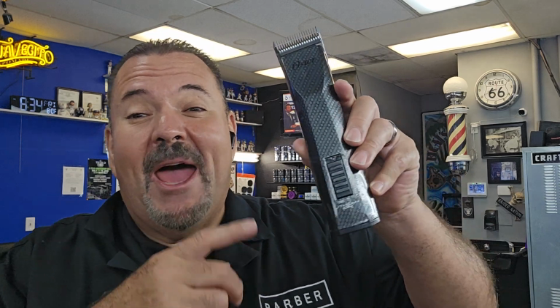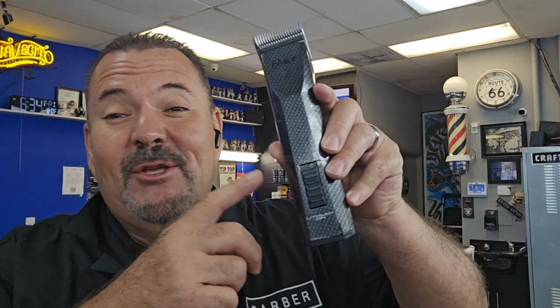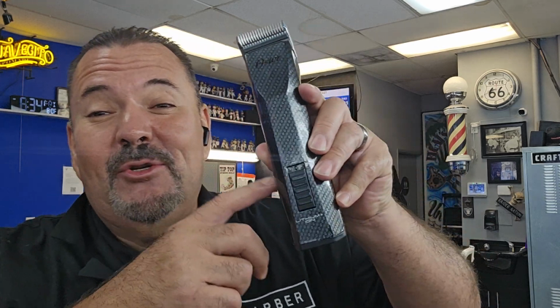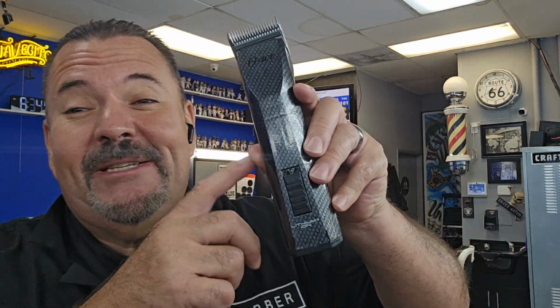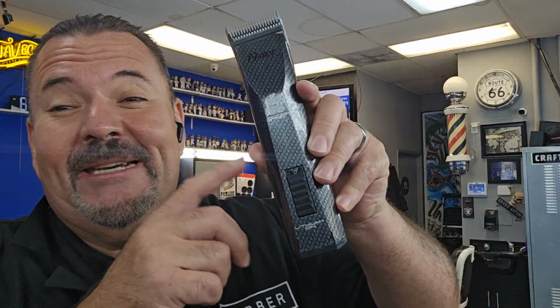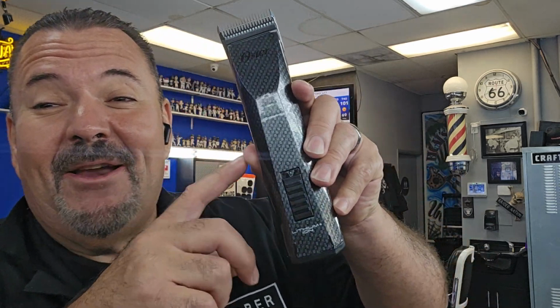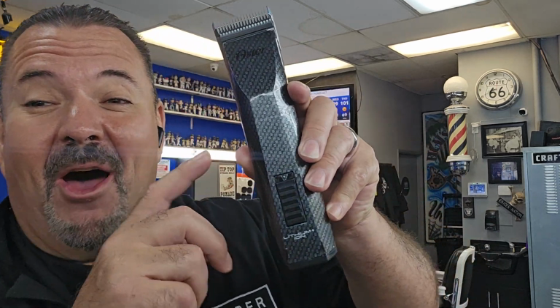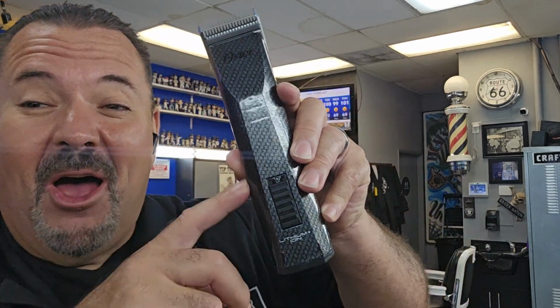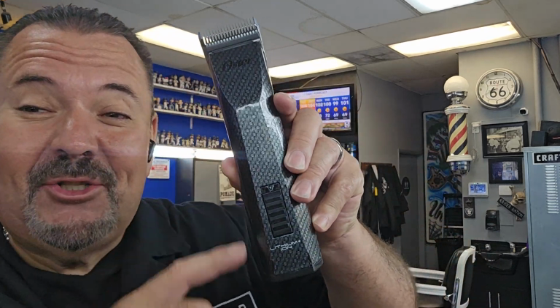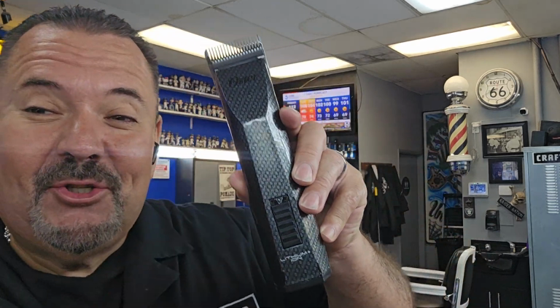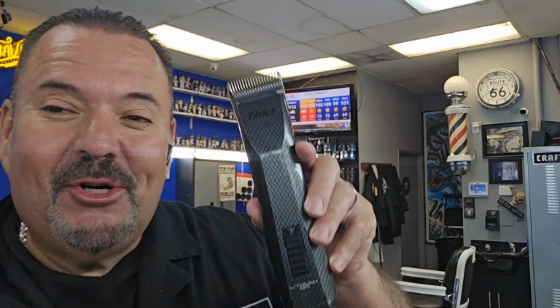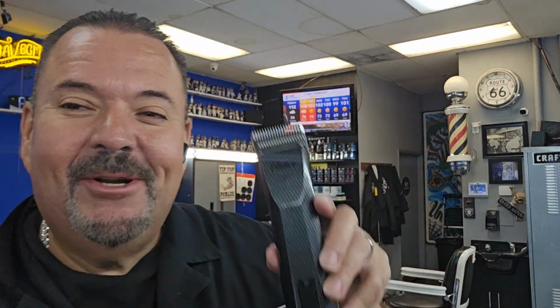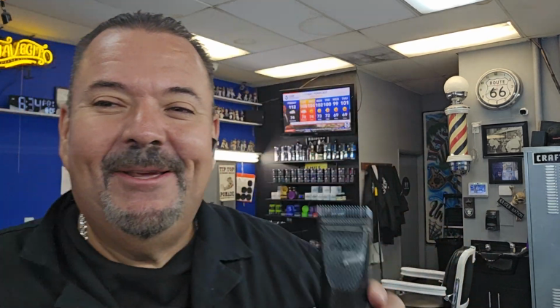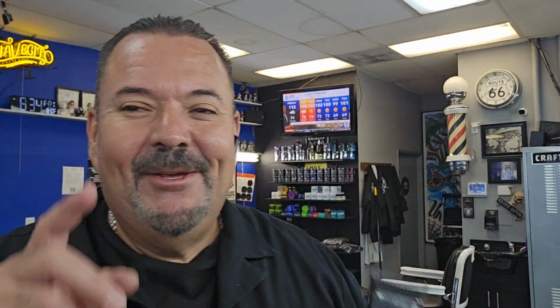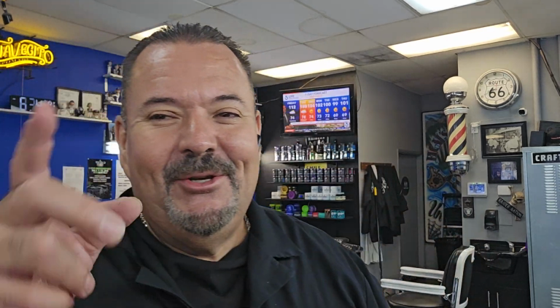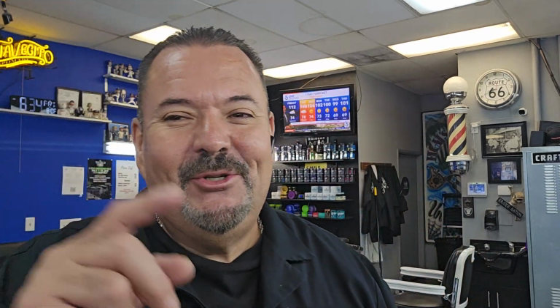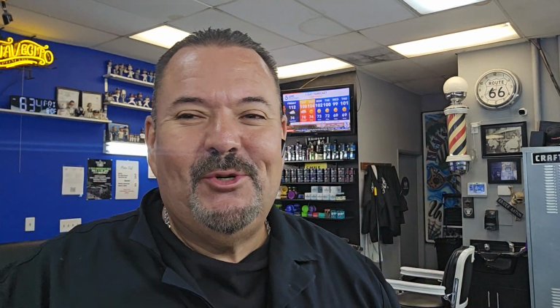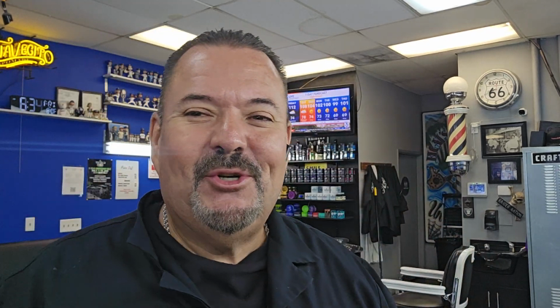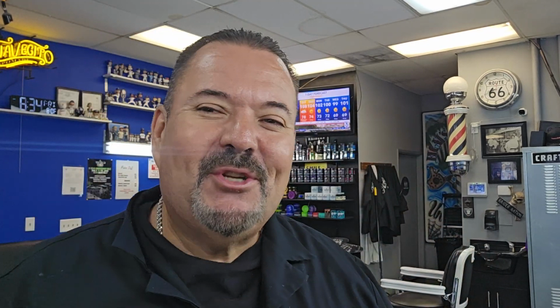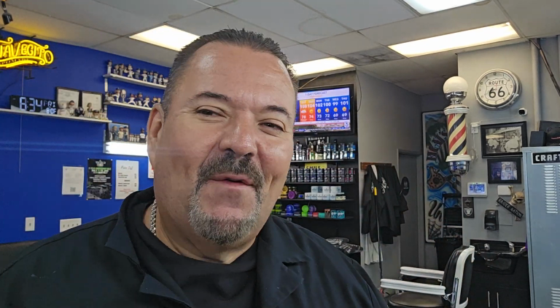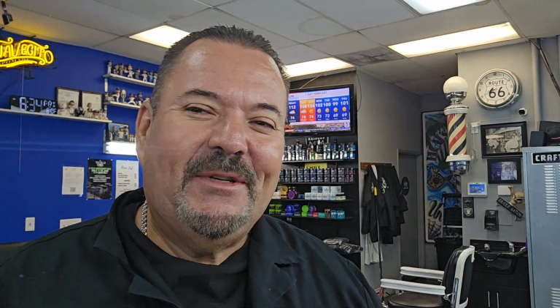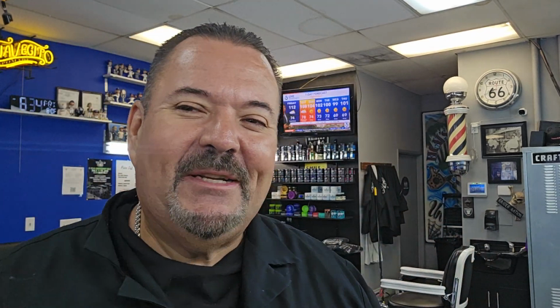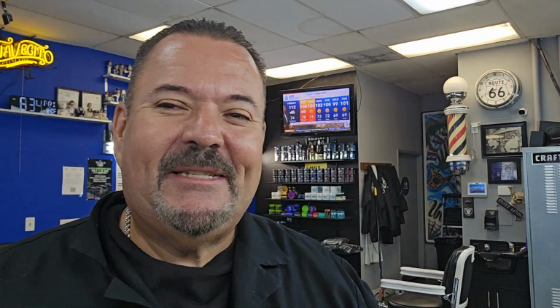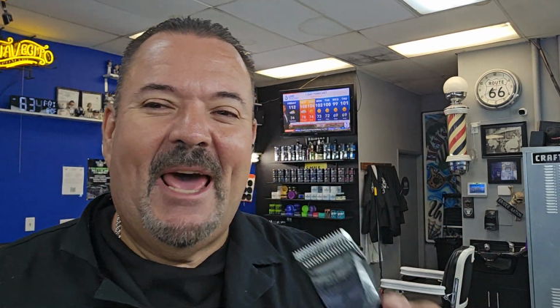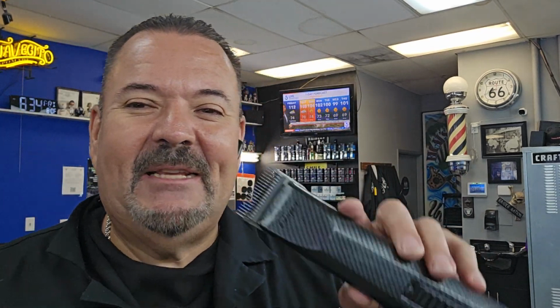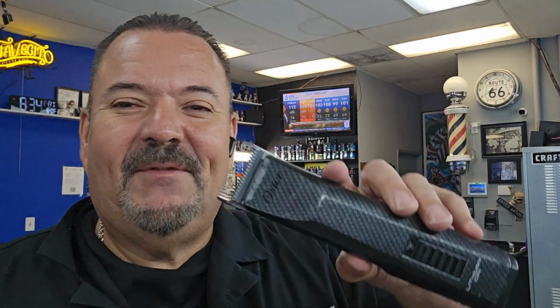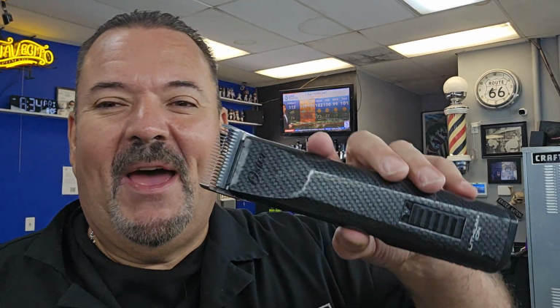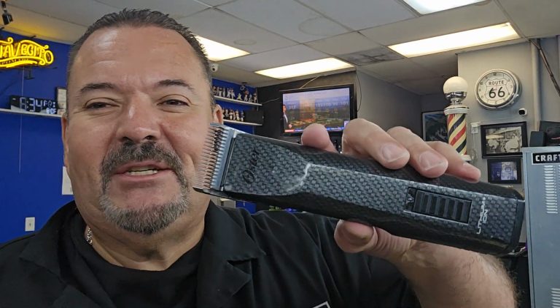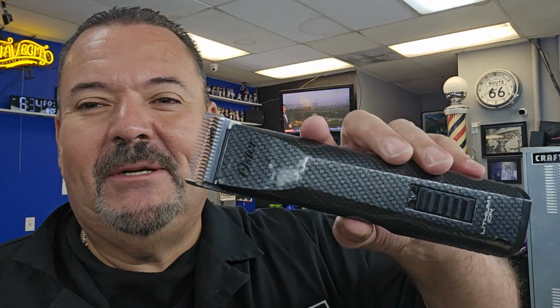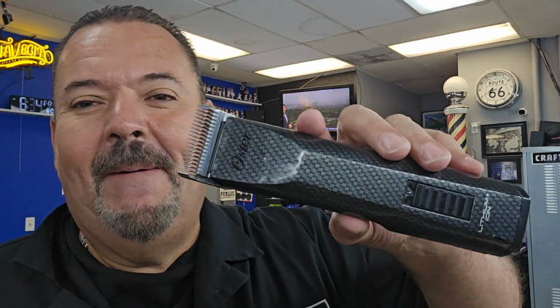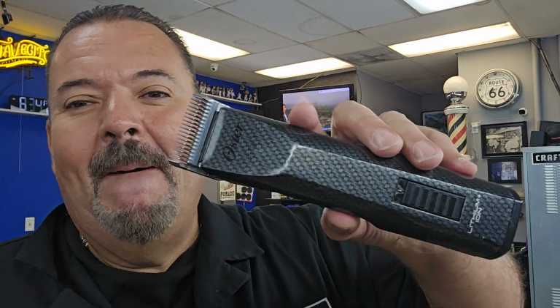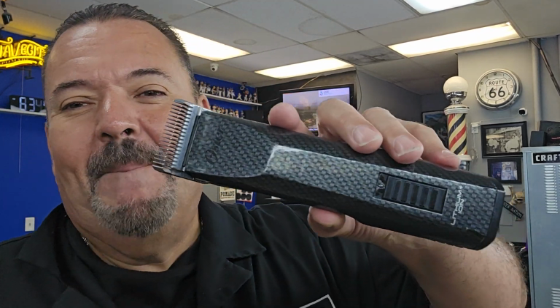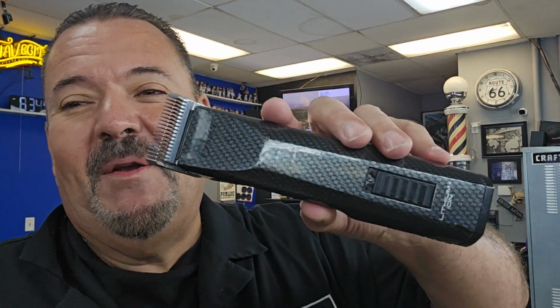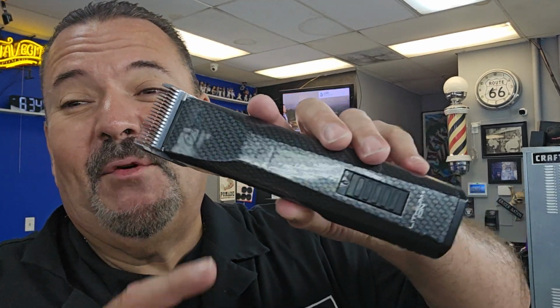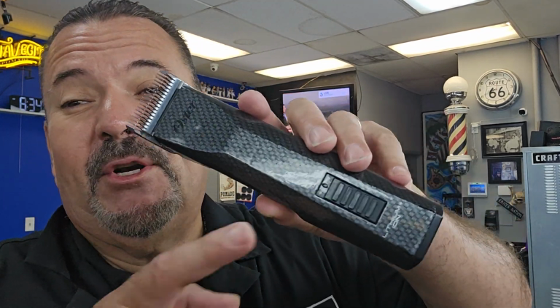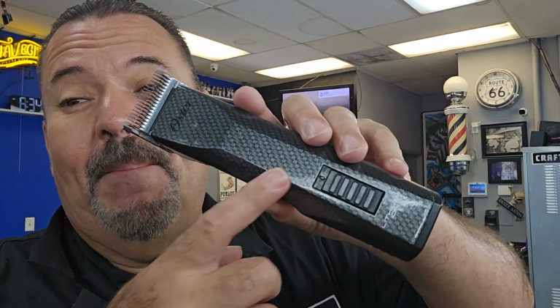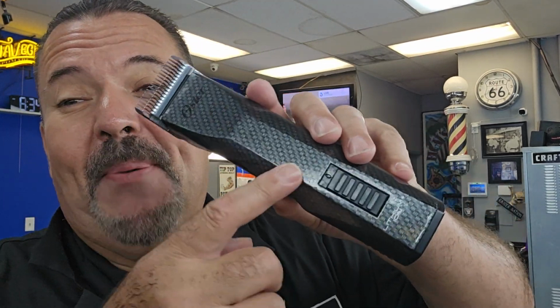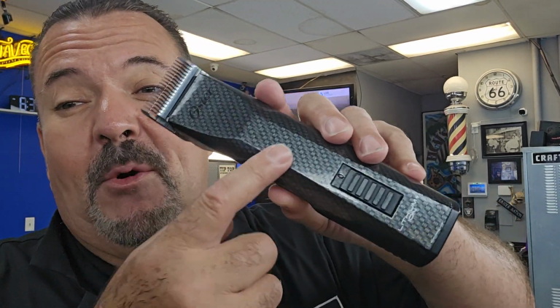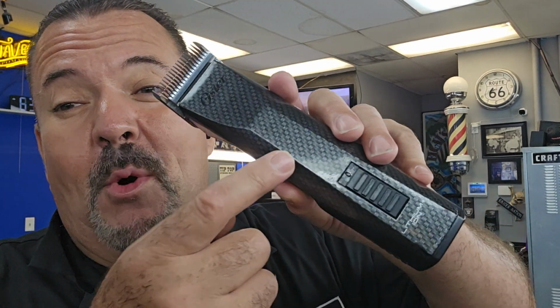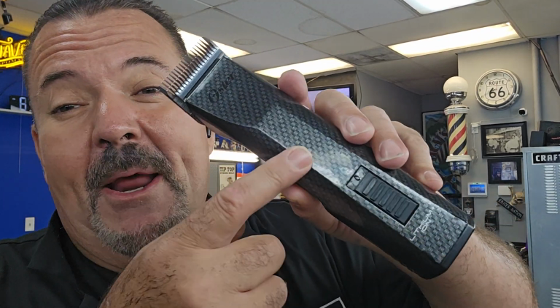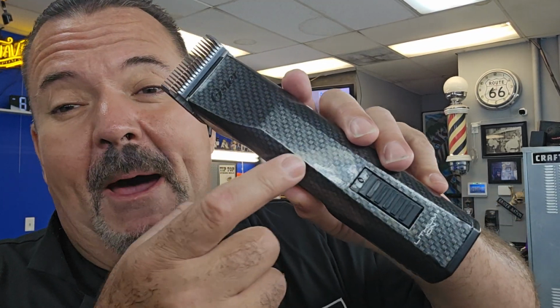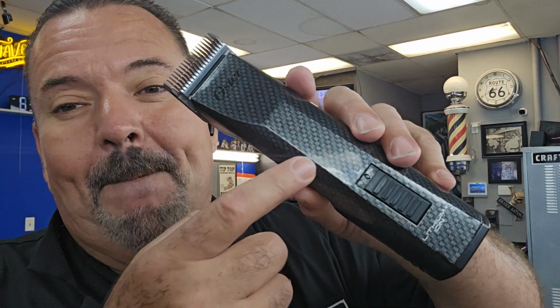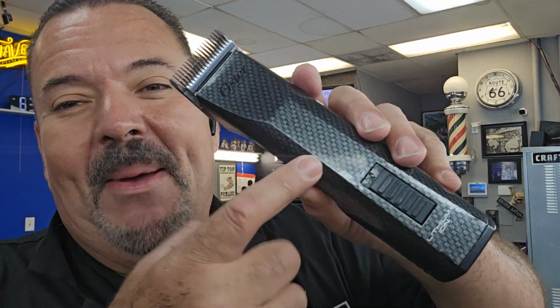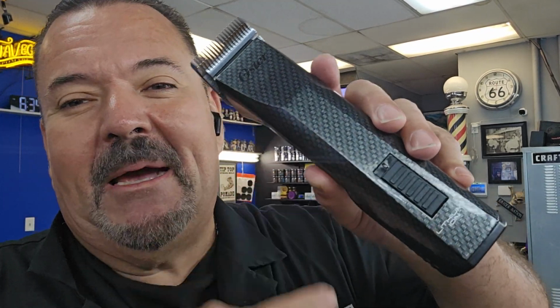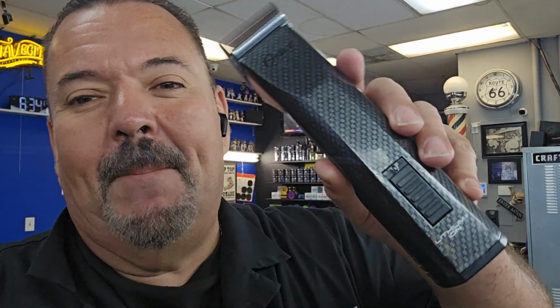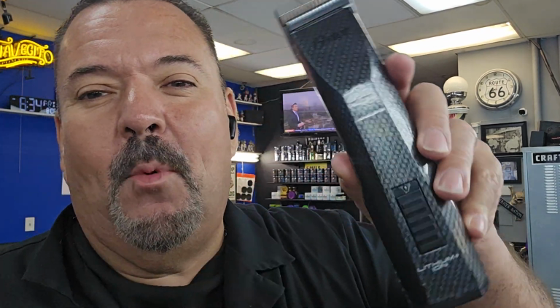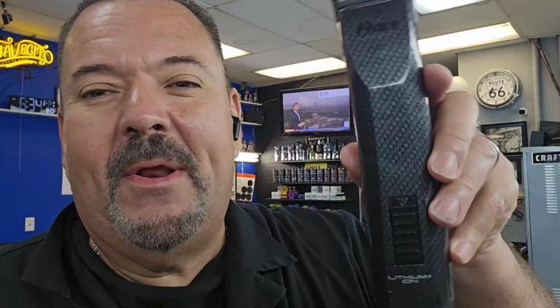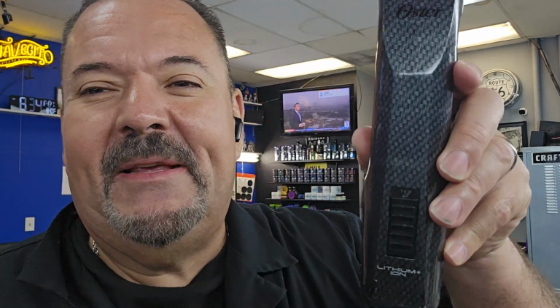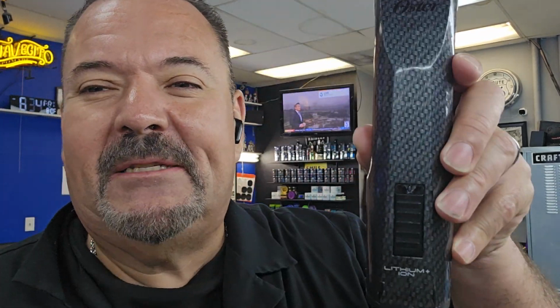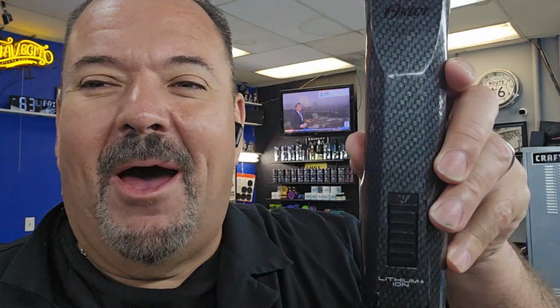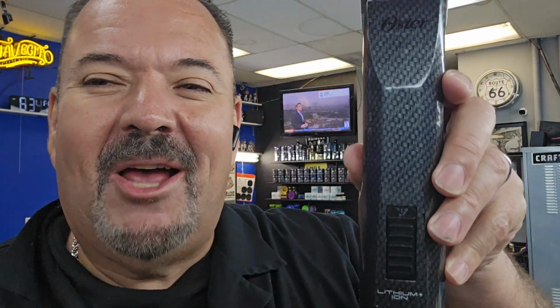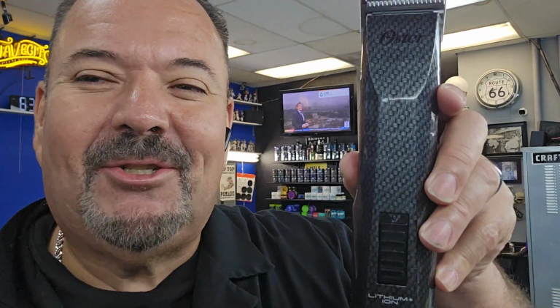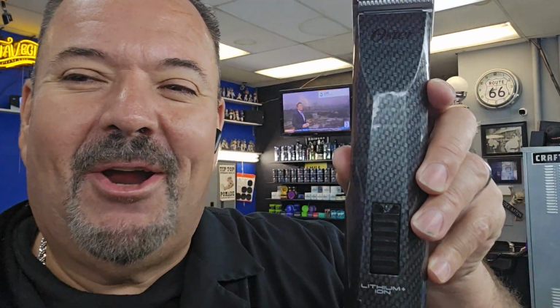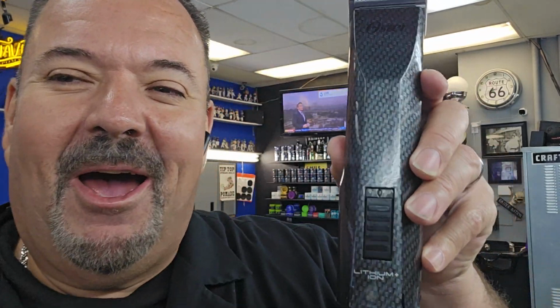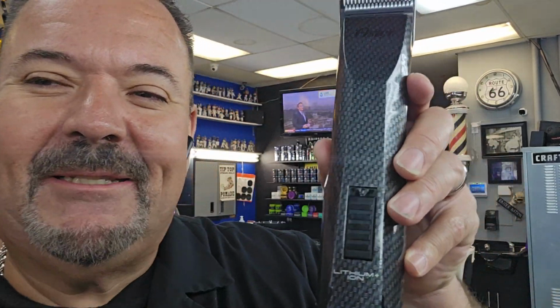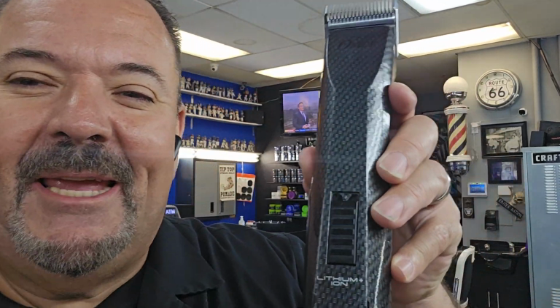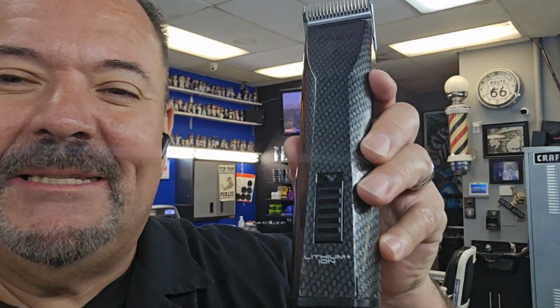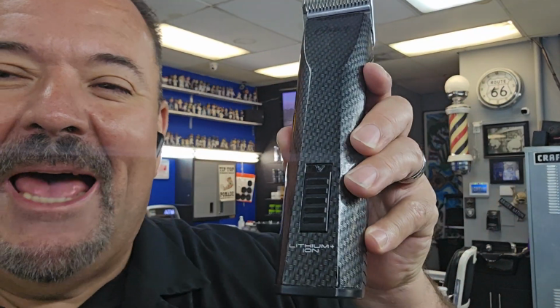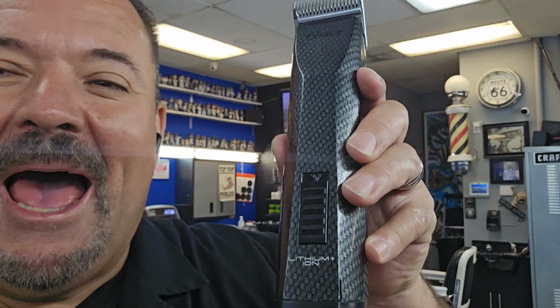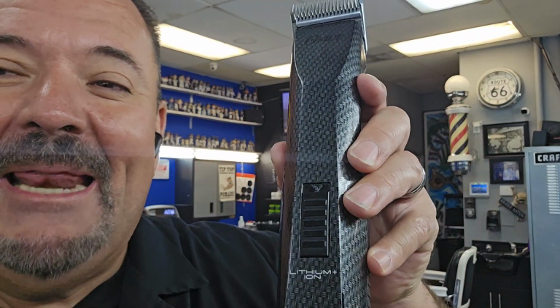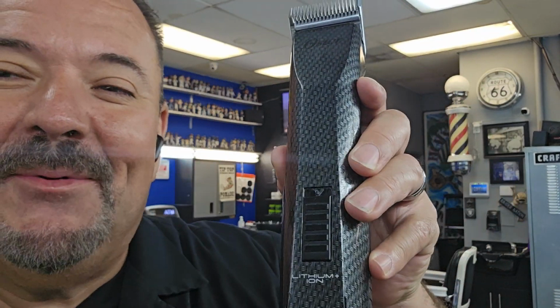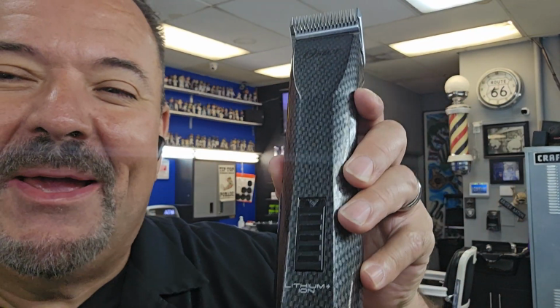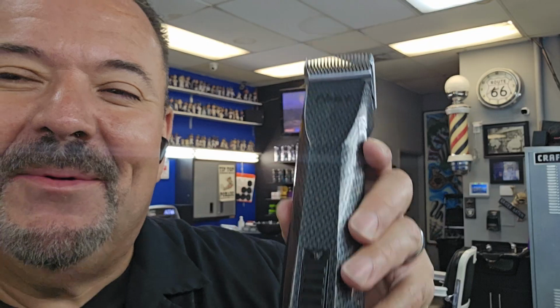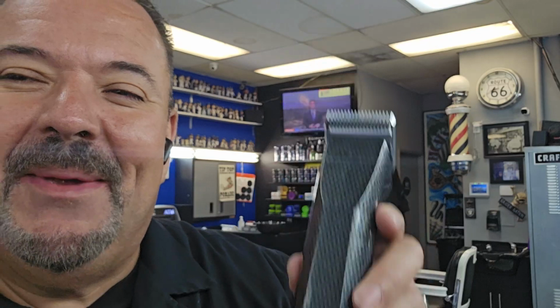Guys, if you're a barber and you're not using an Oster, you're doing yourself a dissatisfaction. But if you're gonna pick one up, pick up one of these Oster Octanes — highly recommend.